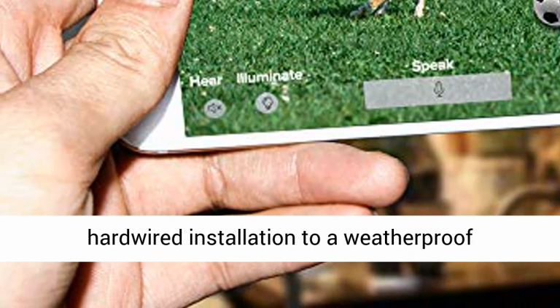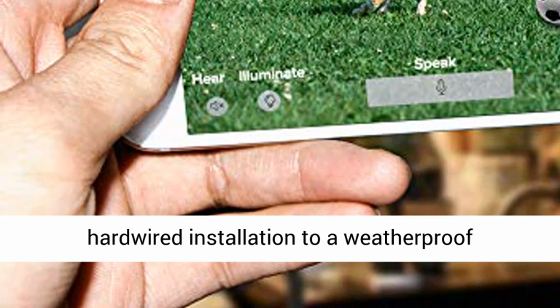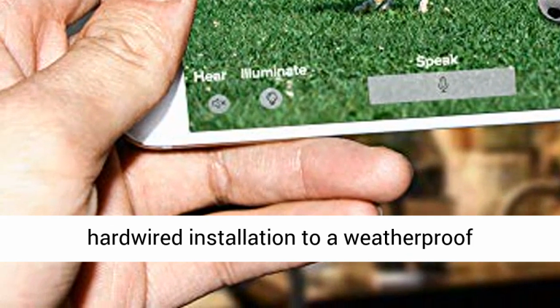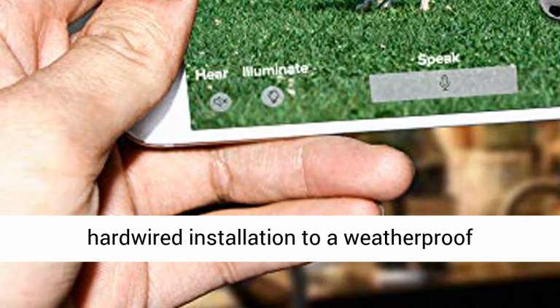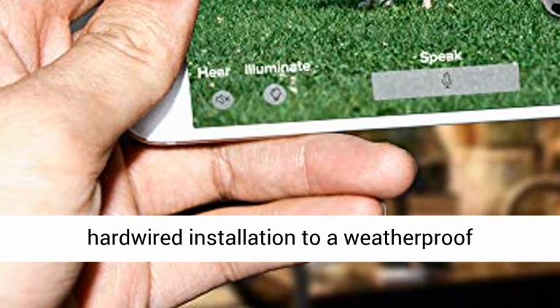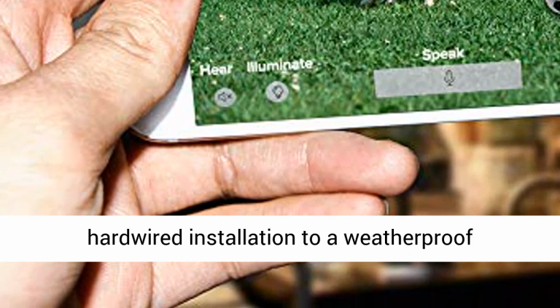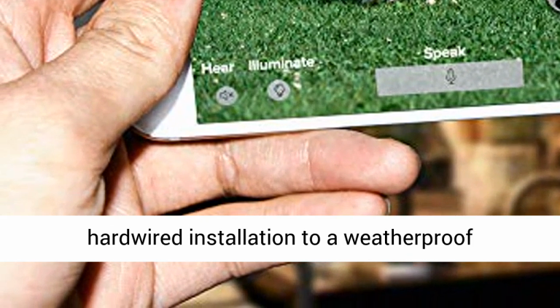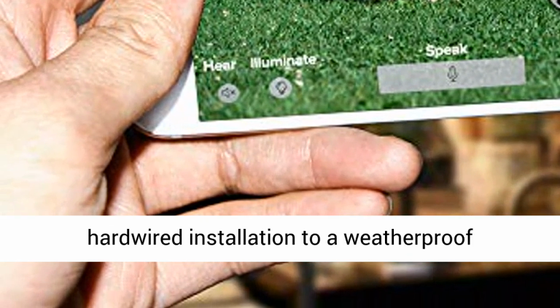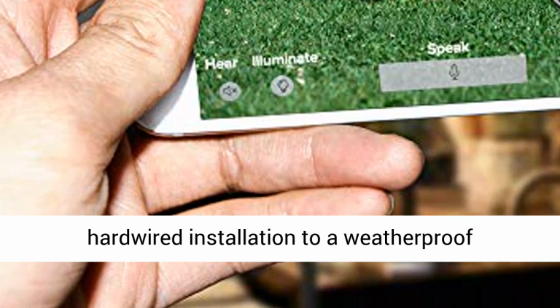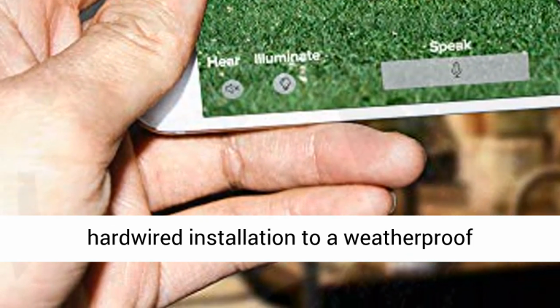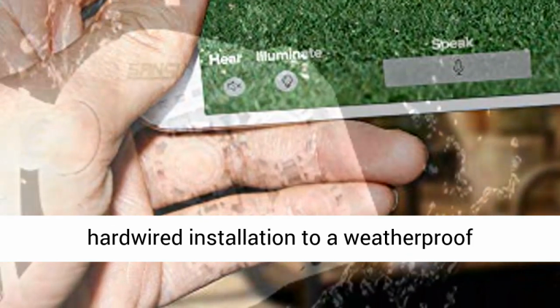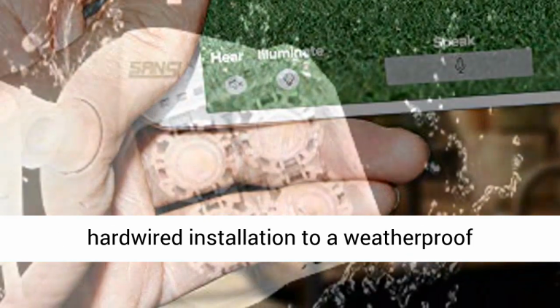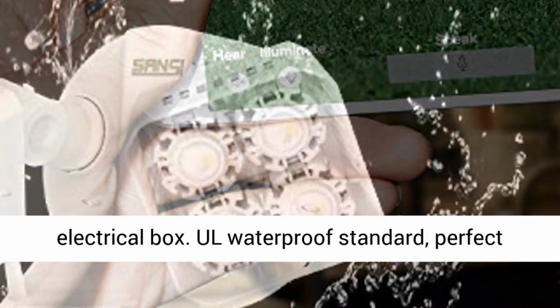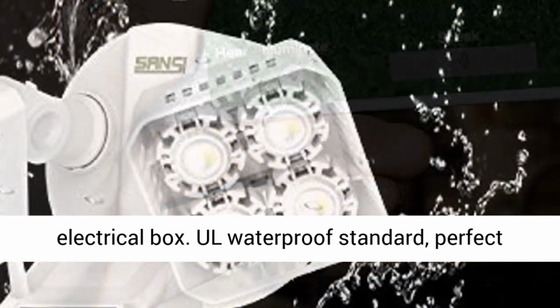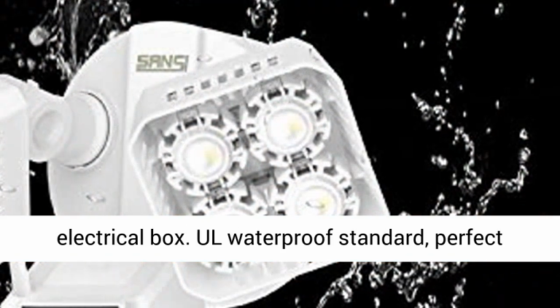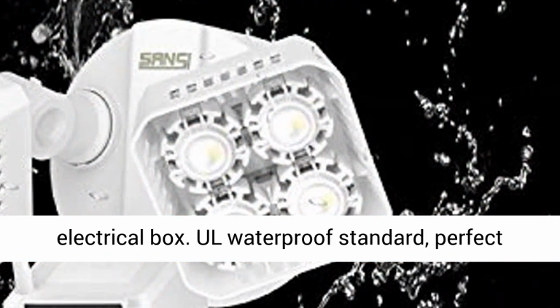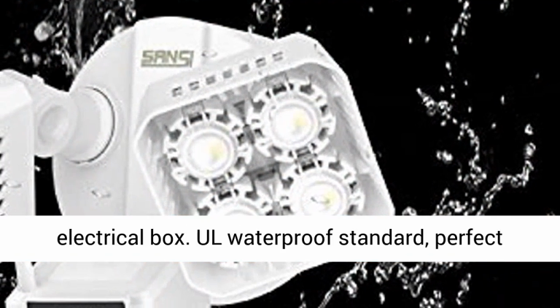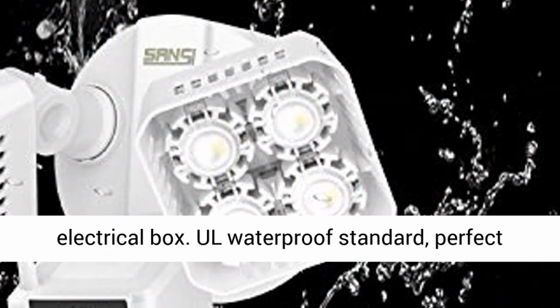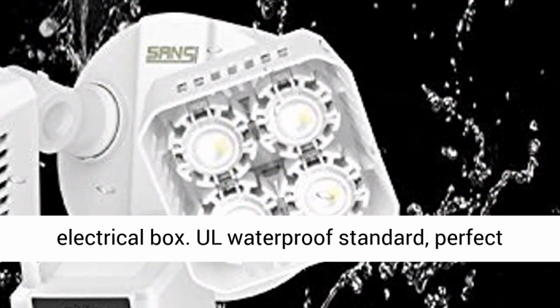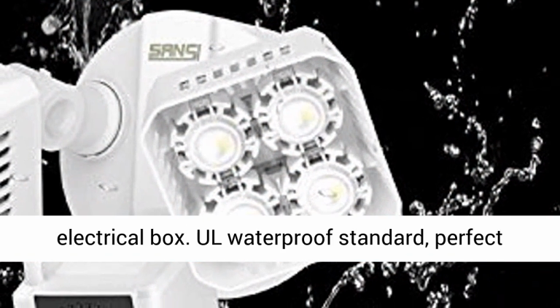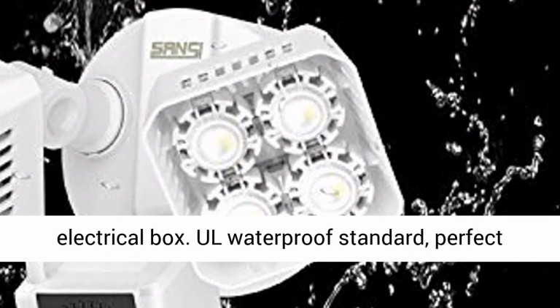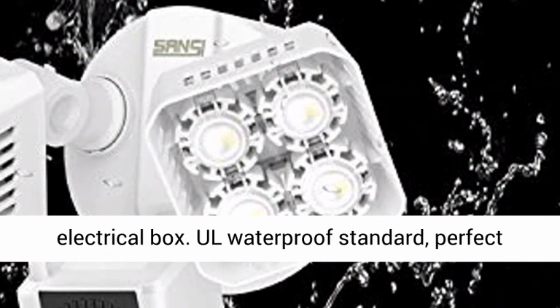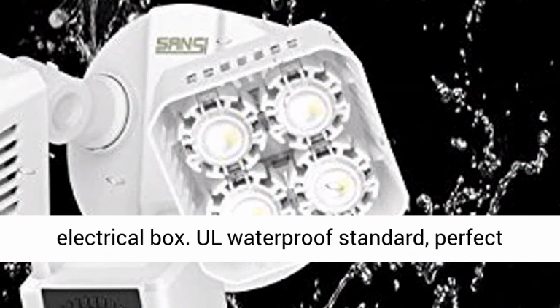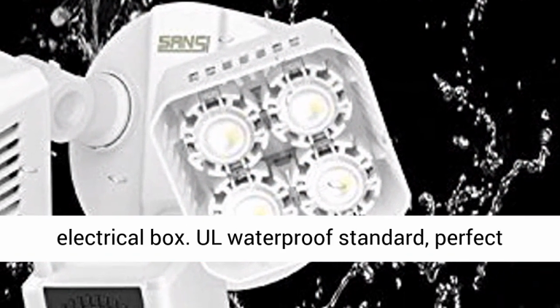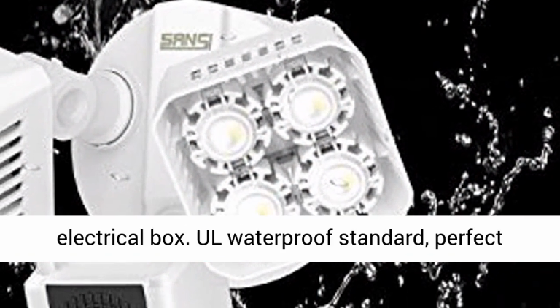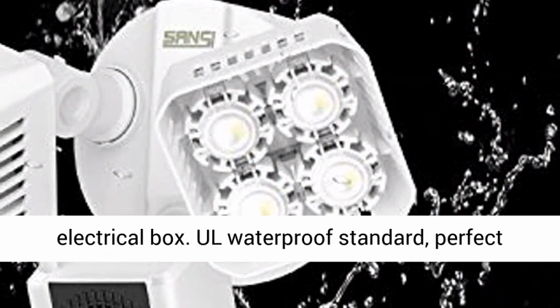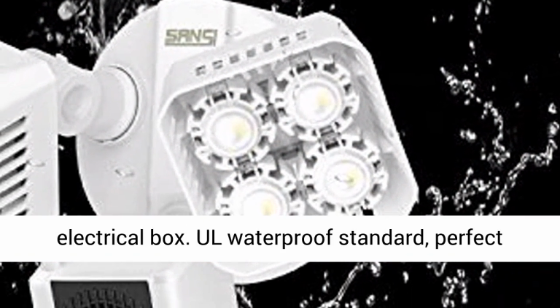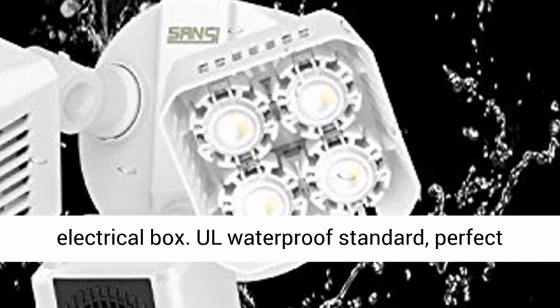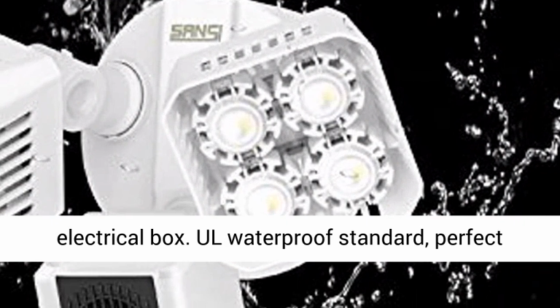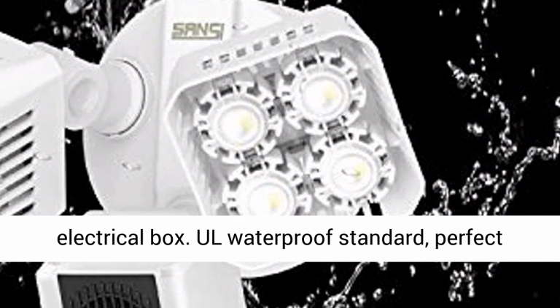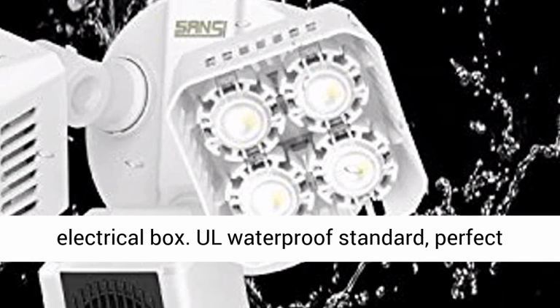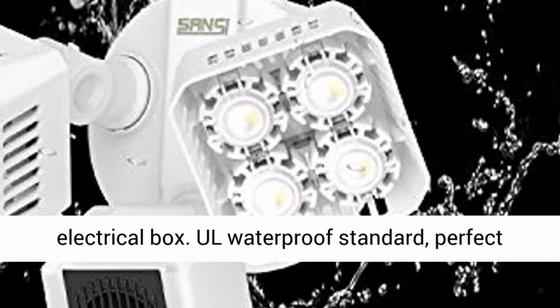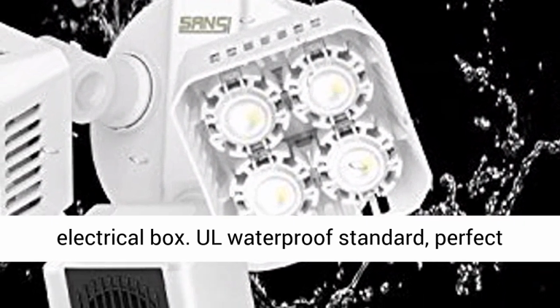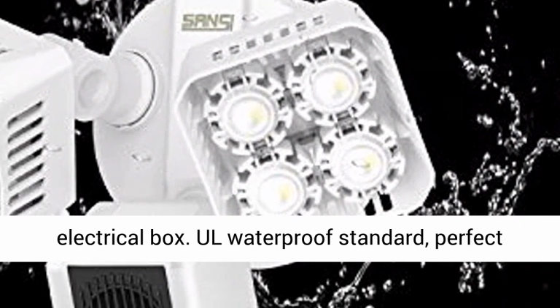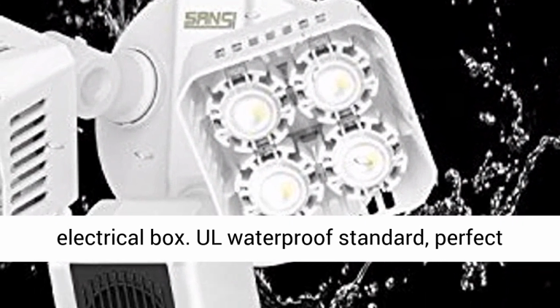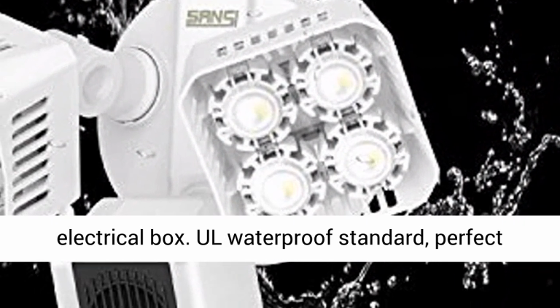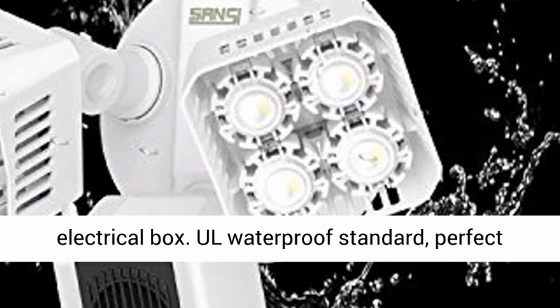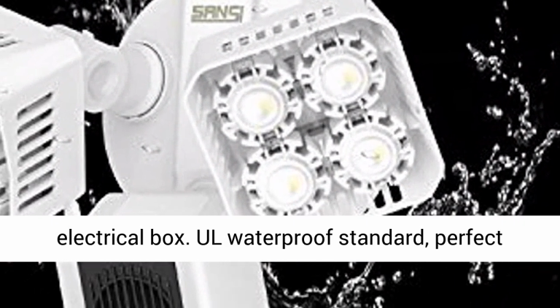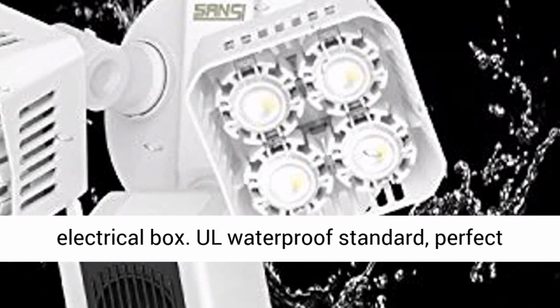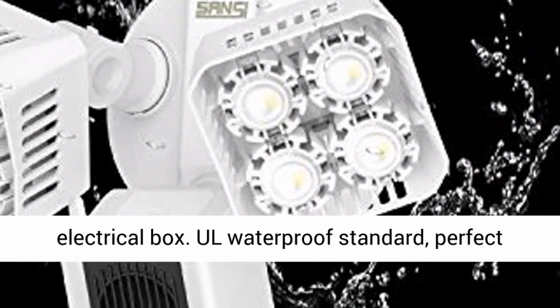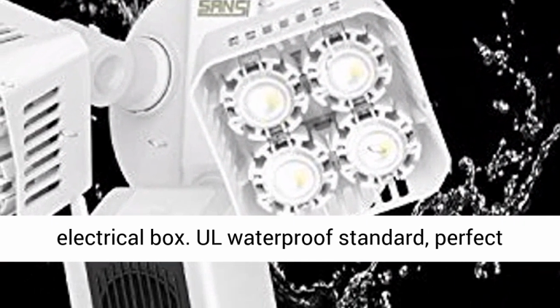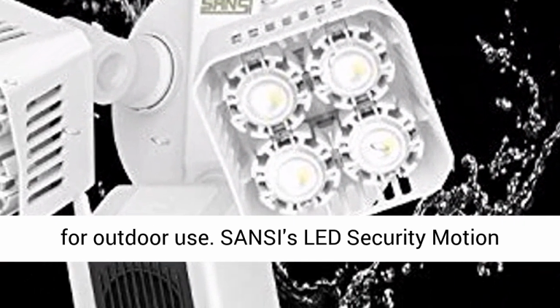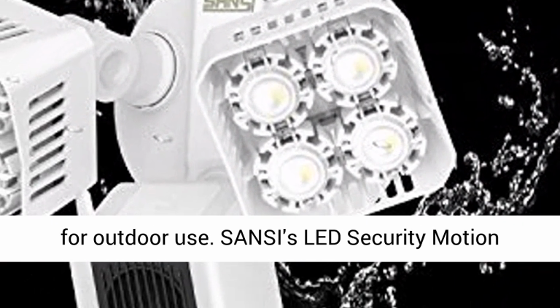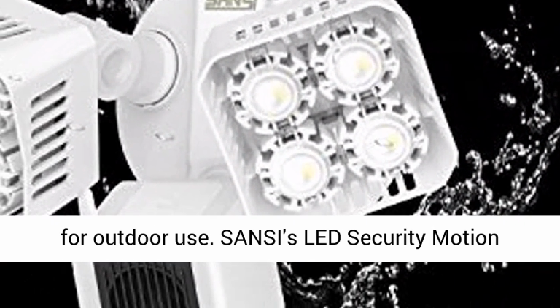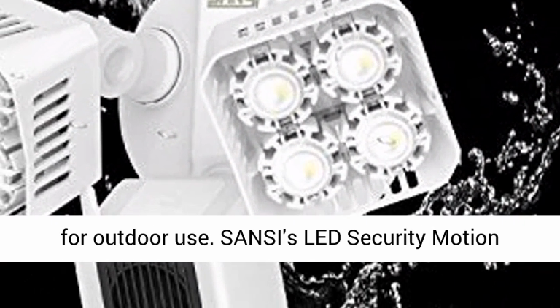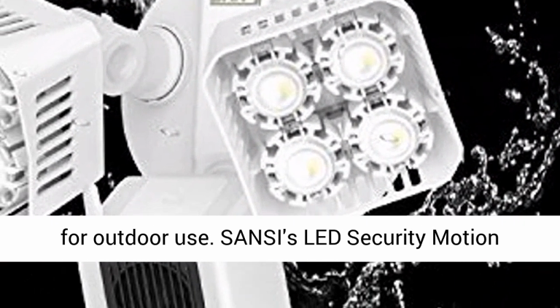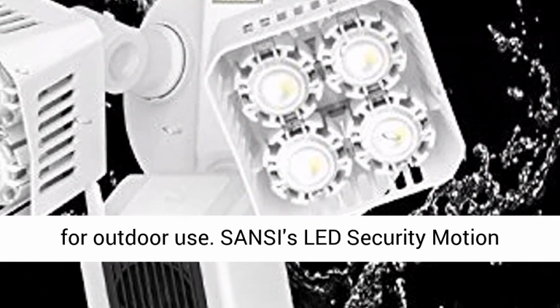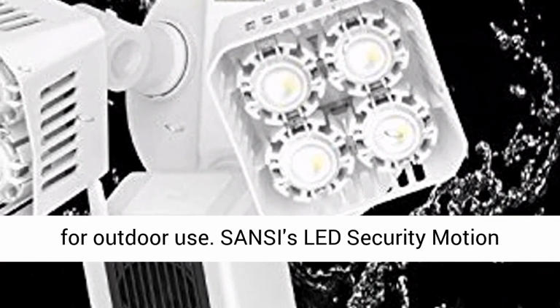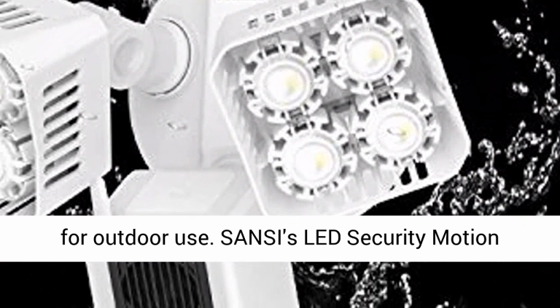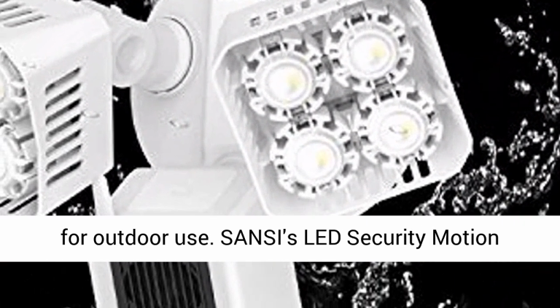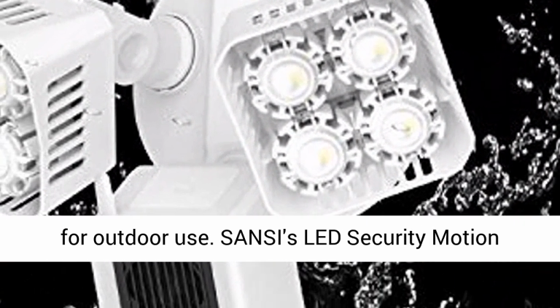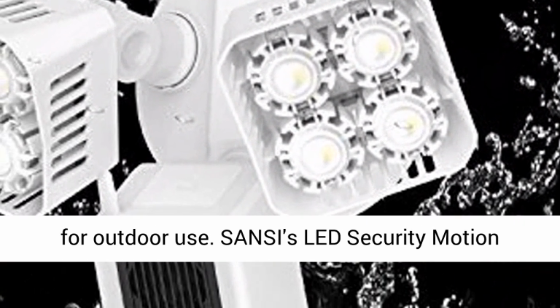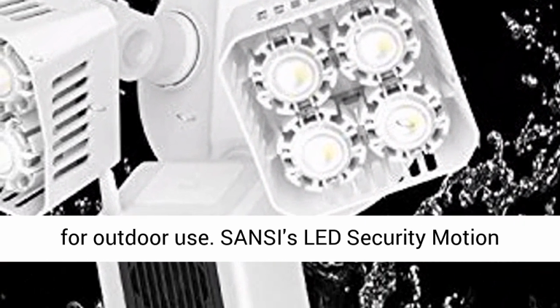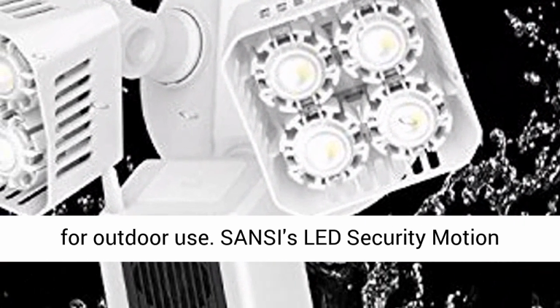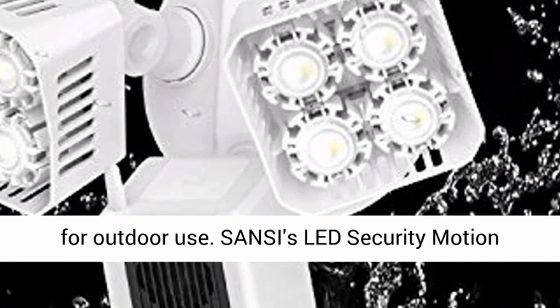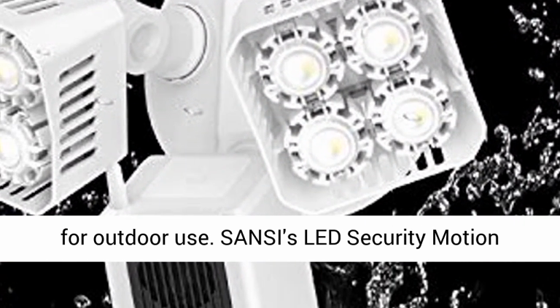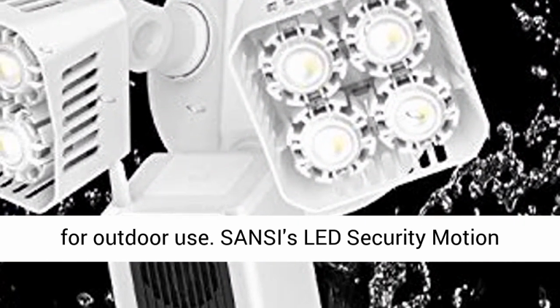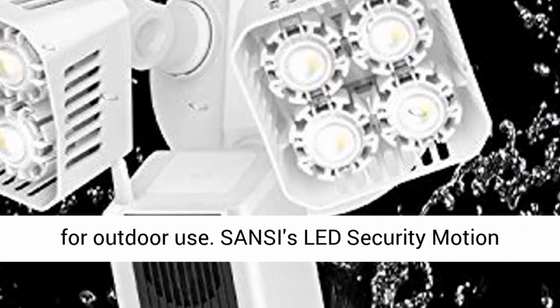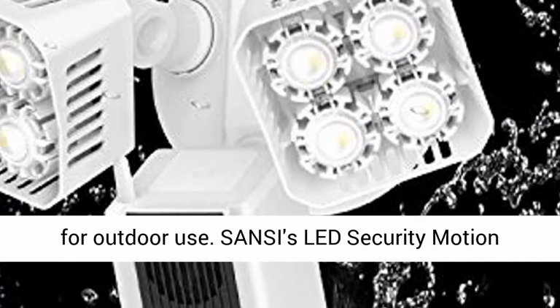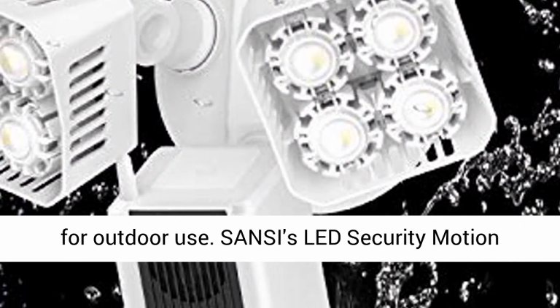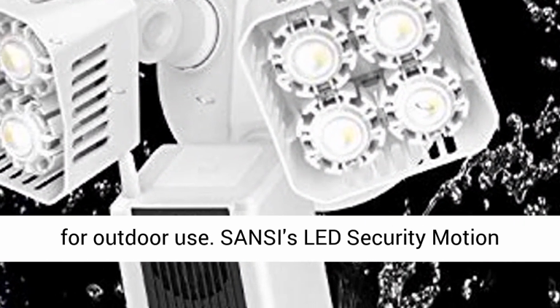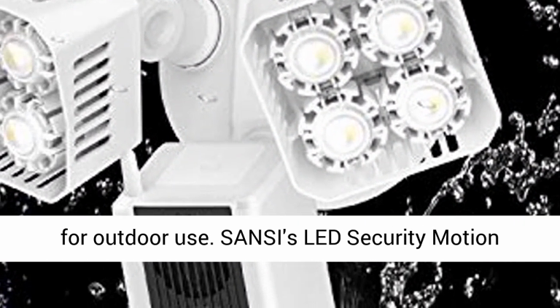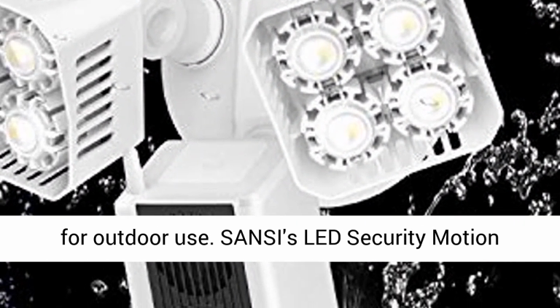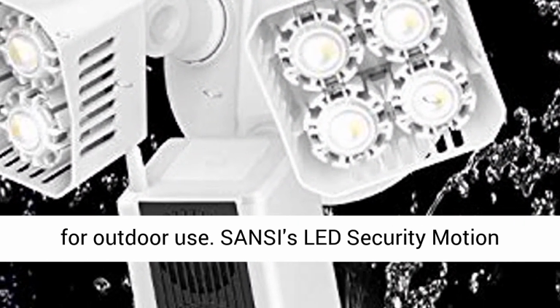Requires hardwired installation to a weatherproof electrical box. A waterproof standard, perfect for outdoor use.